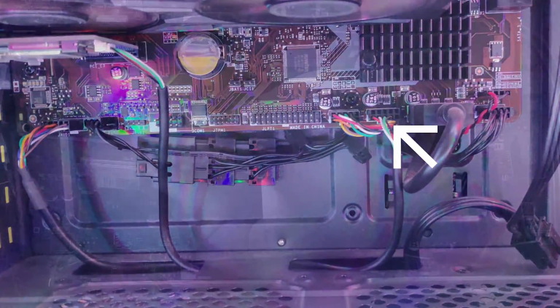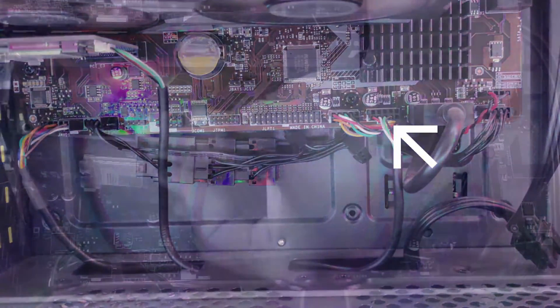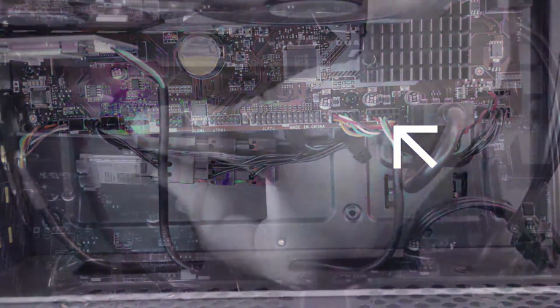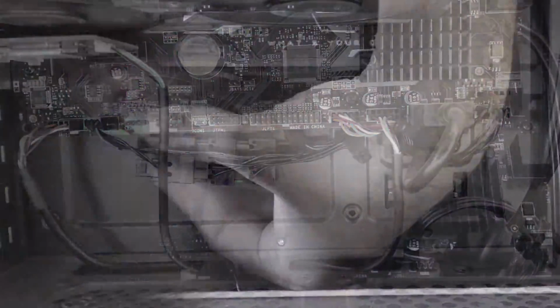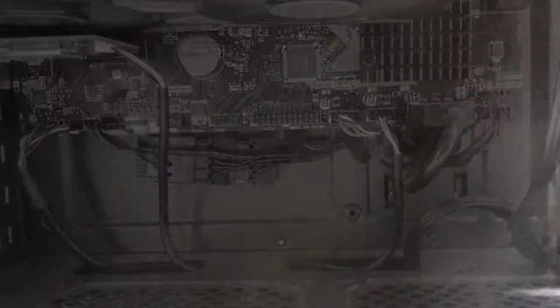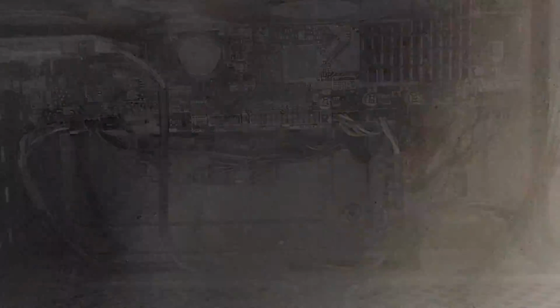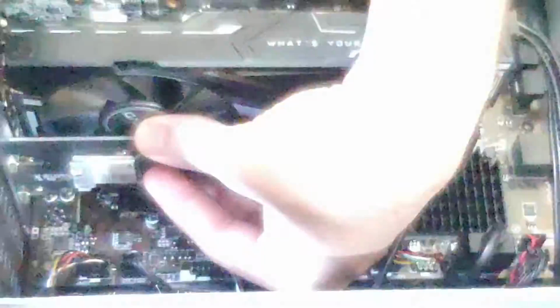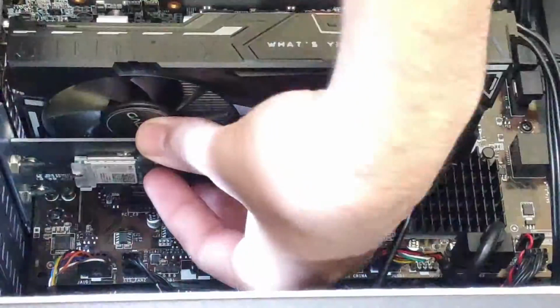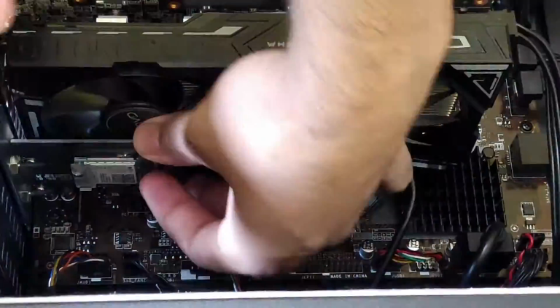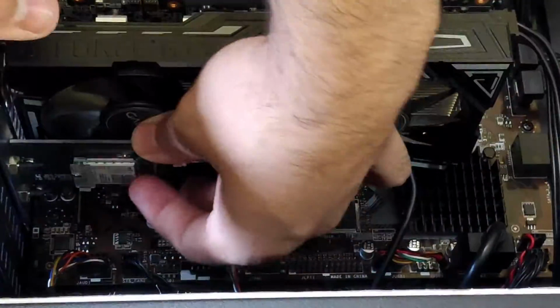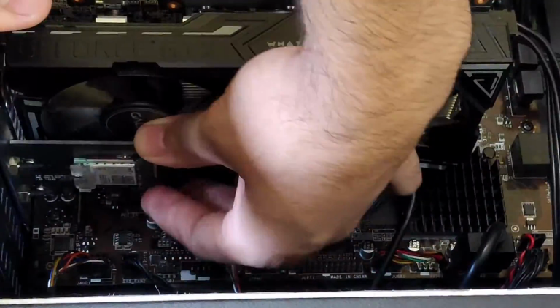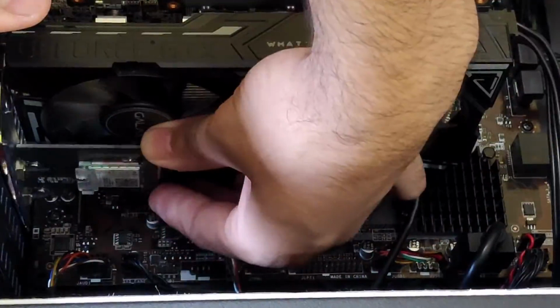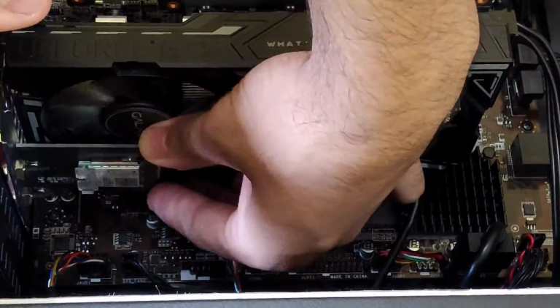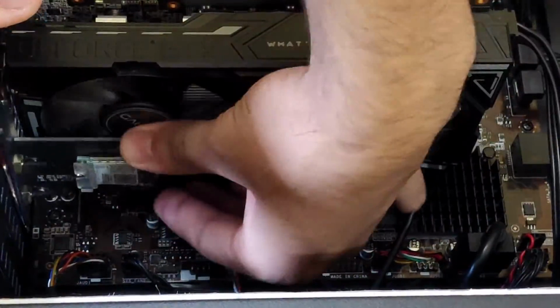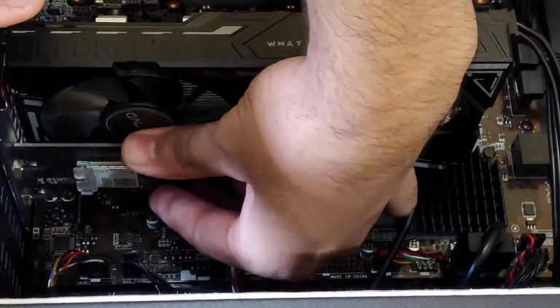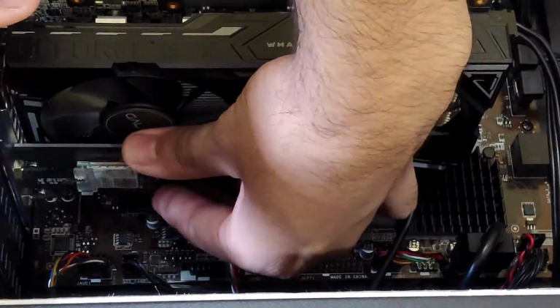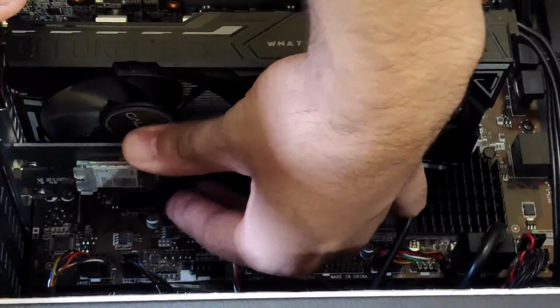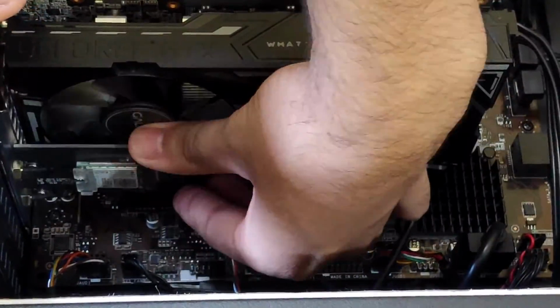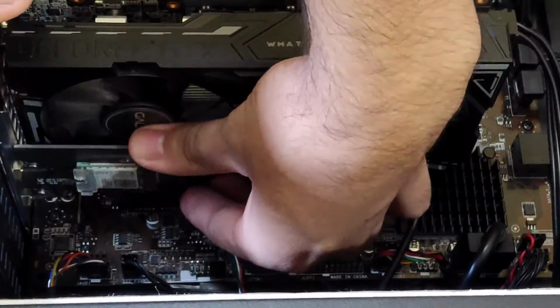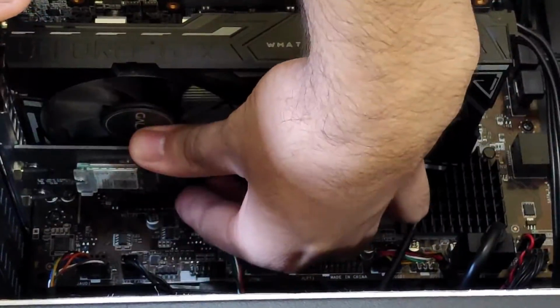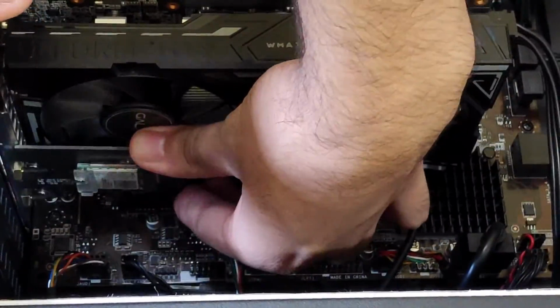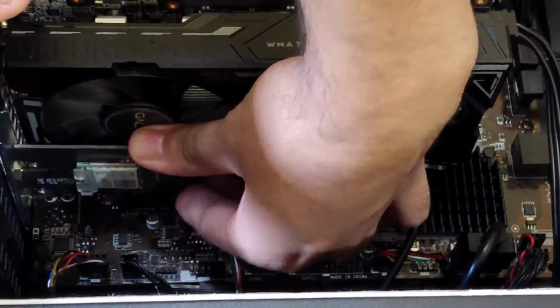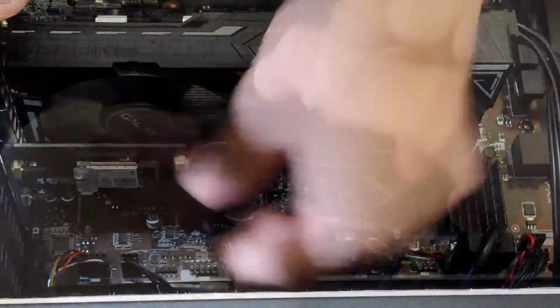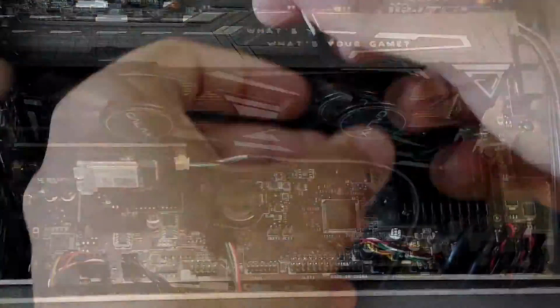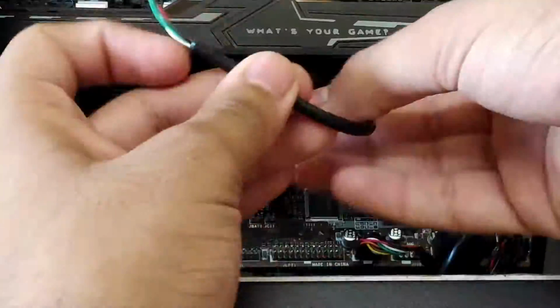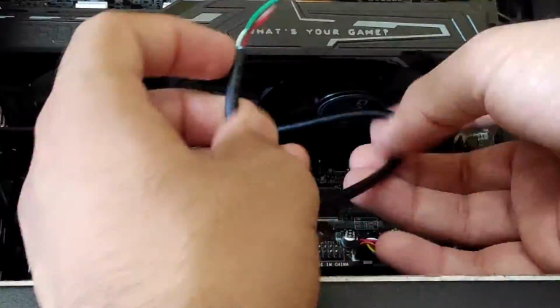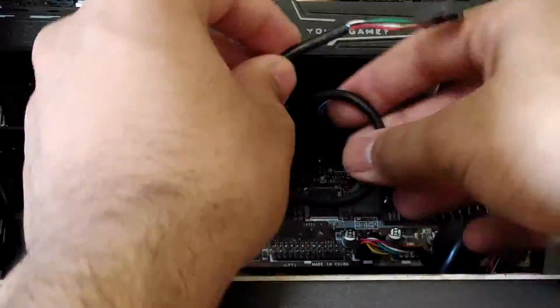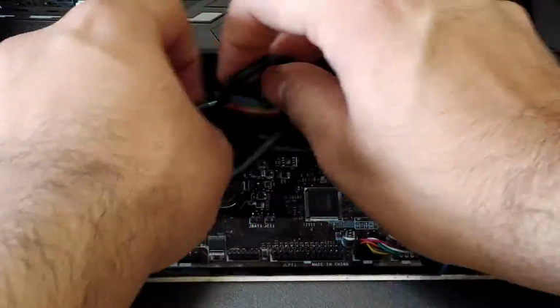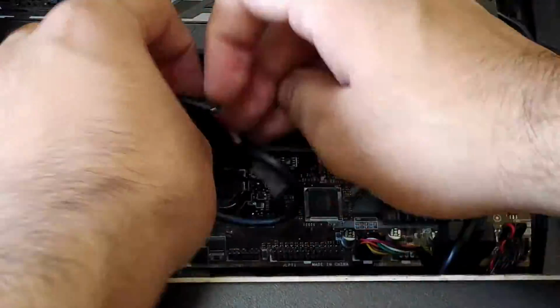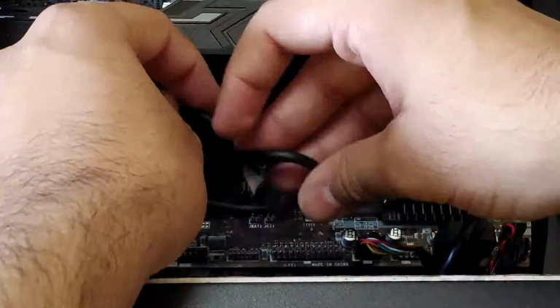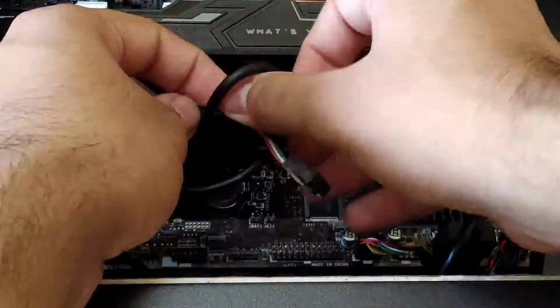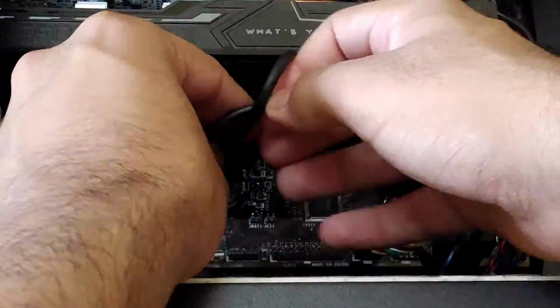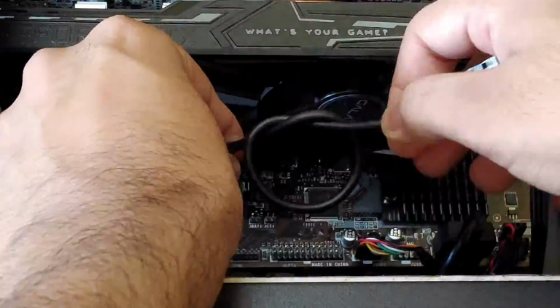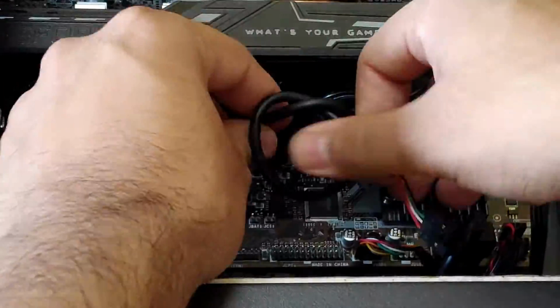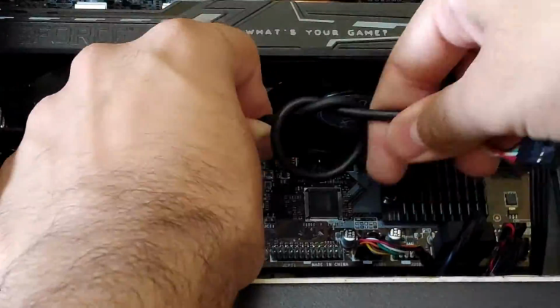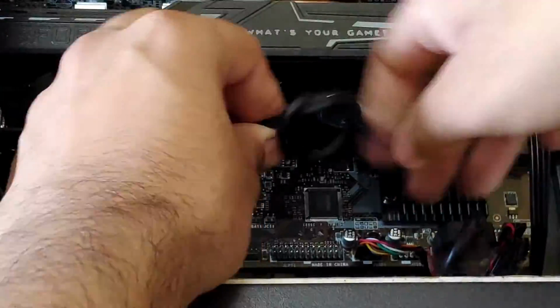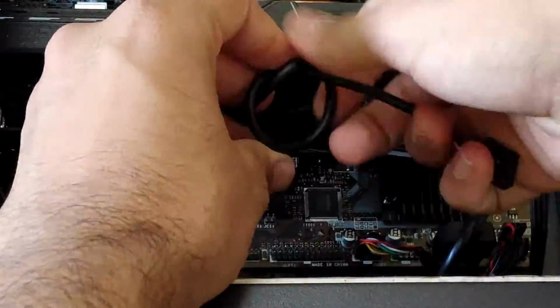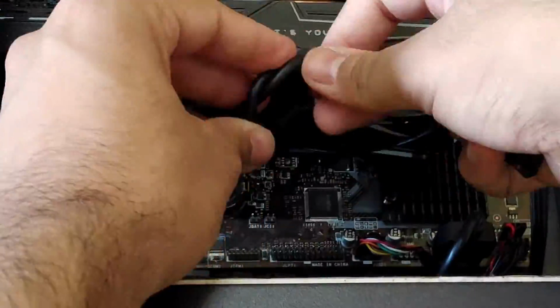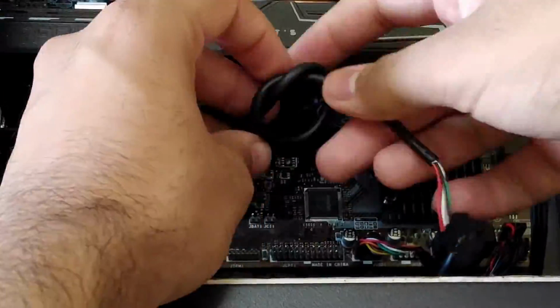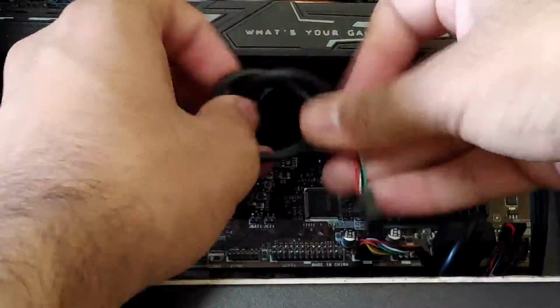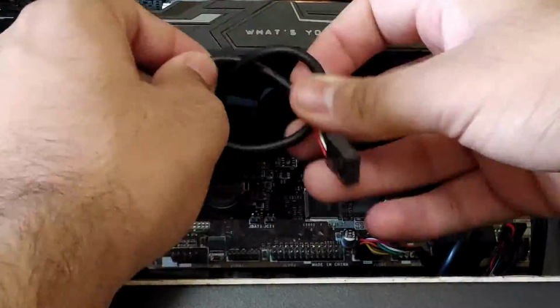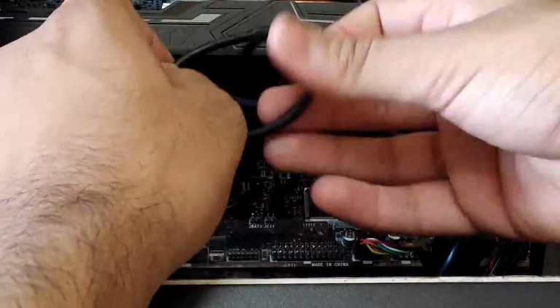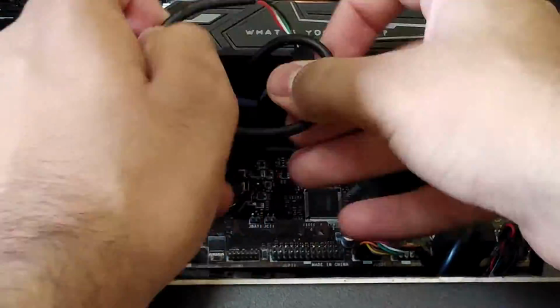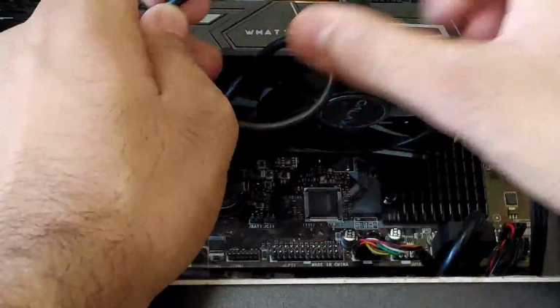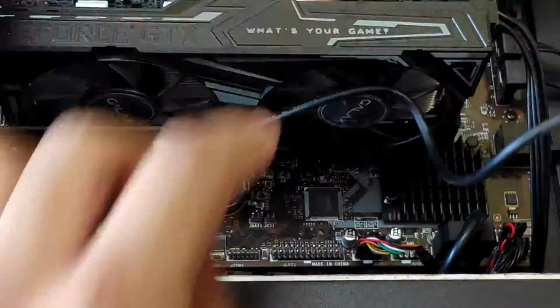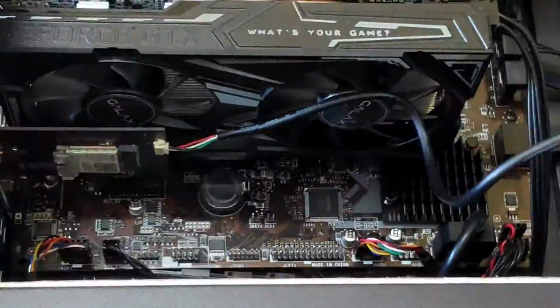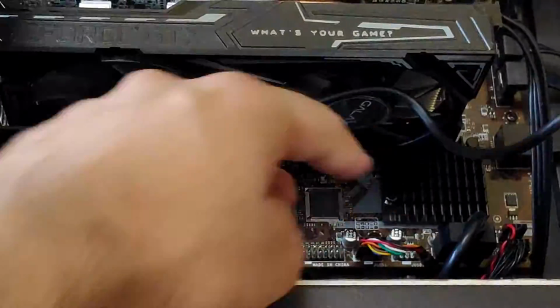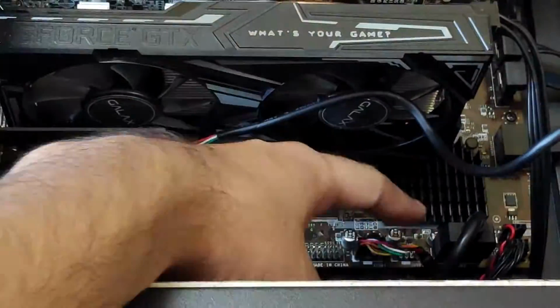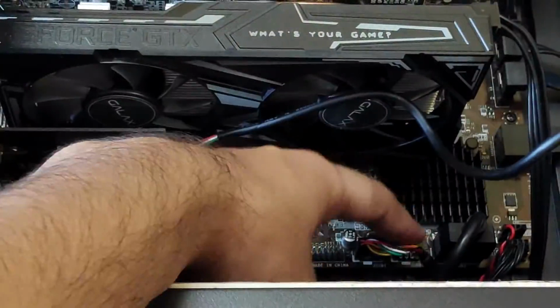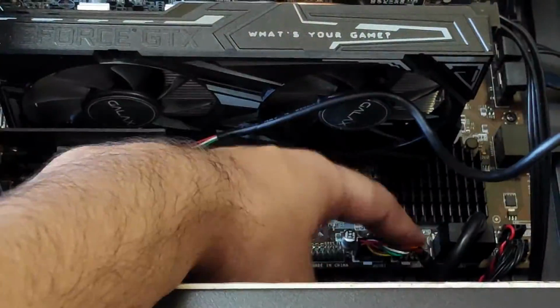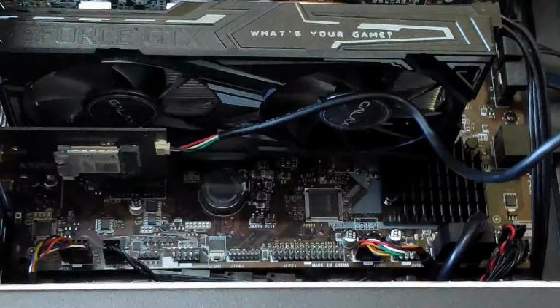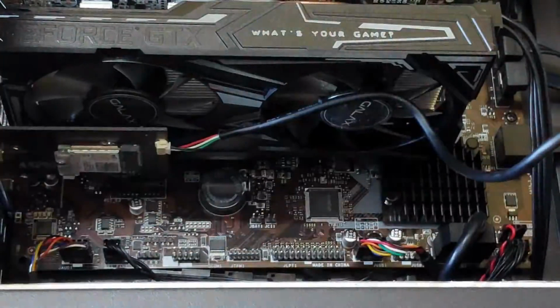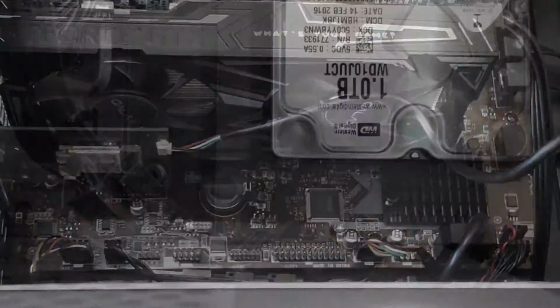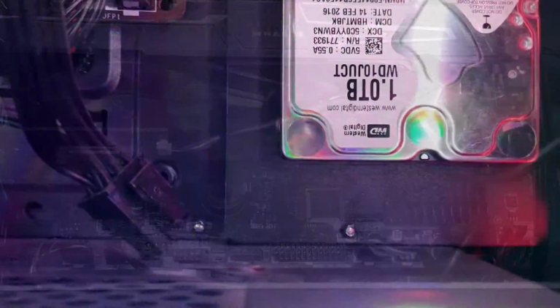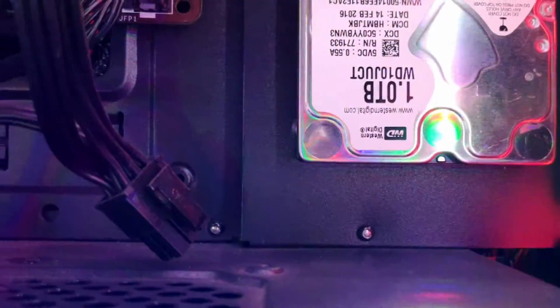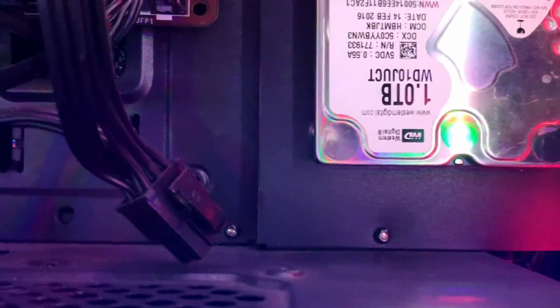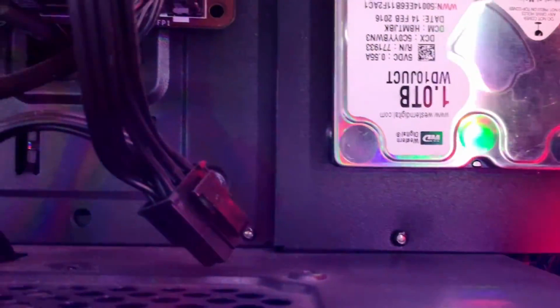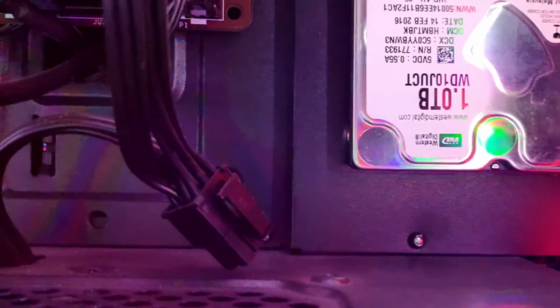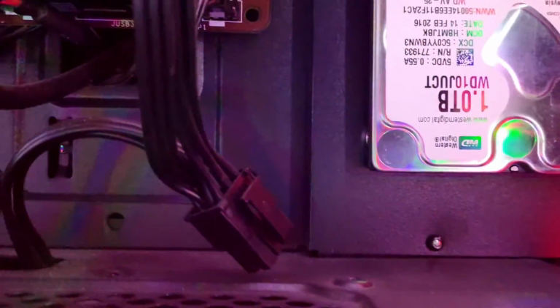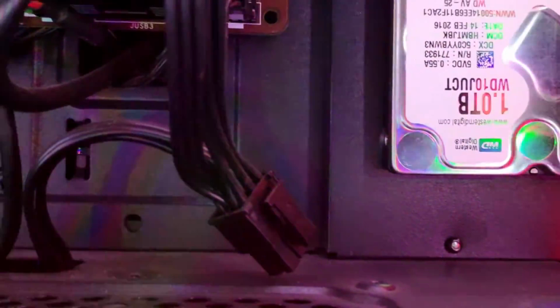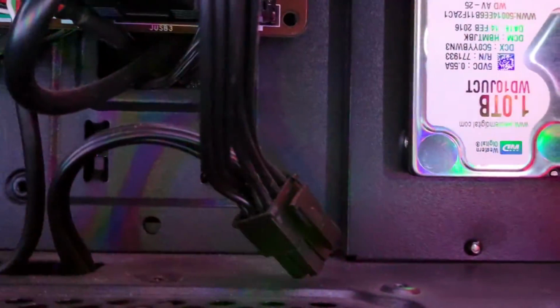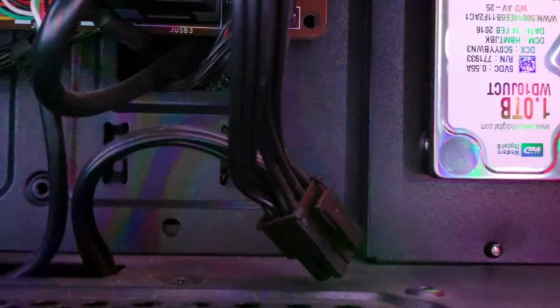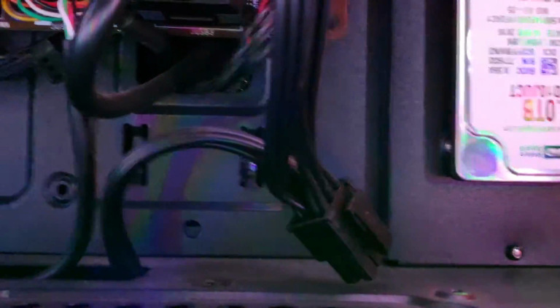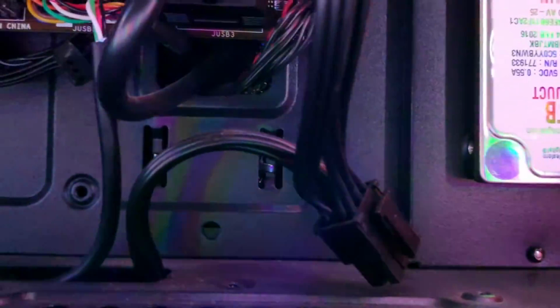You may route the cable before installing it to the 2.0 slot, or just loop it like I did.